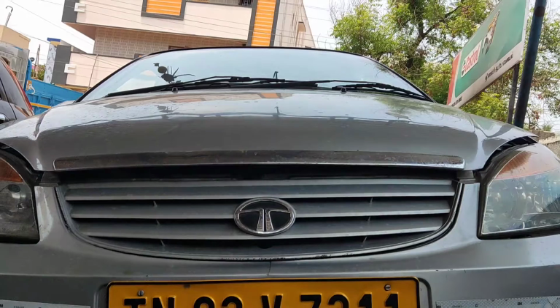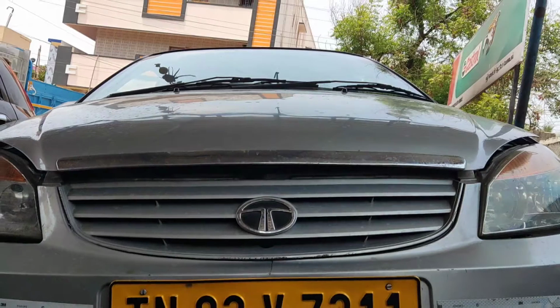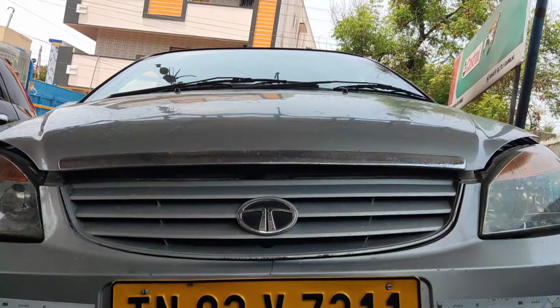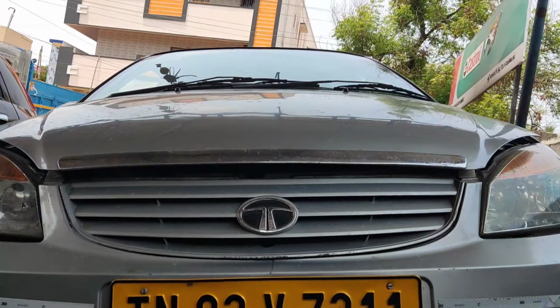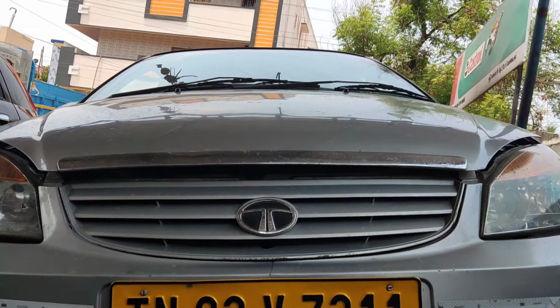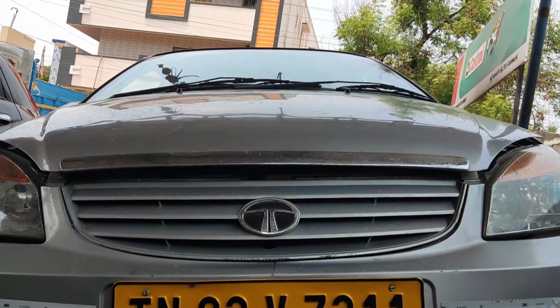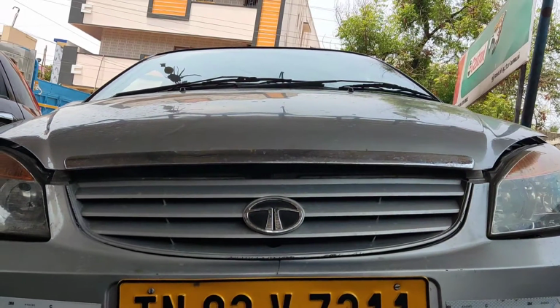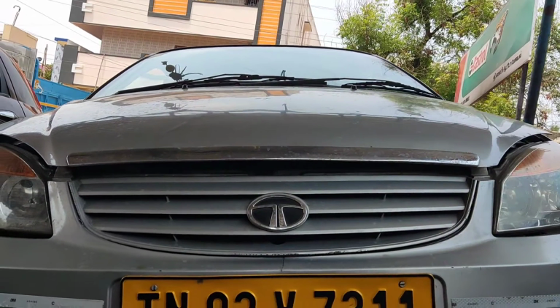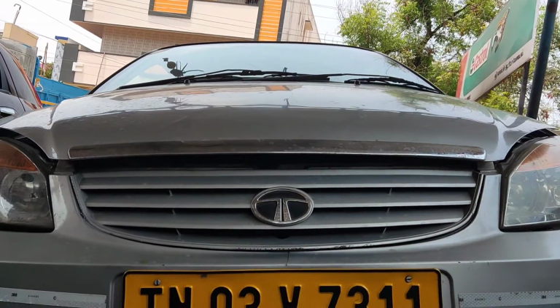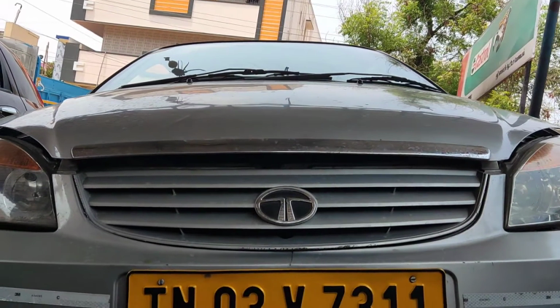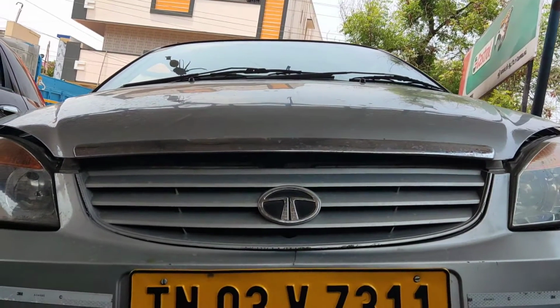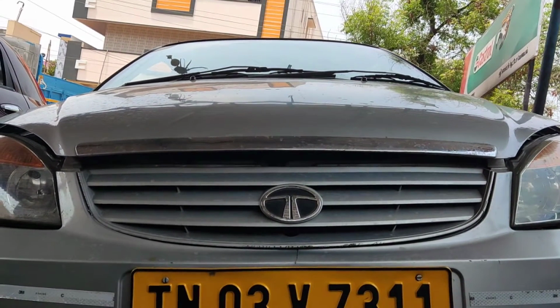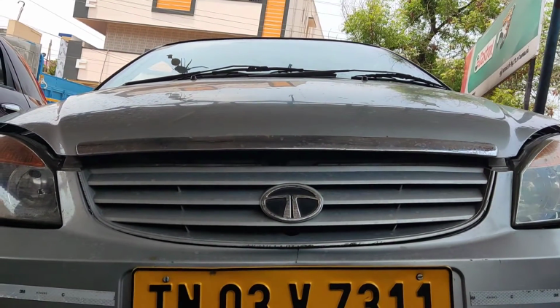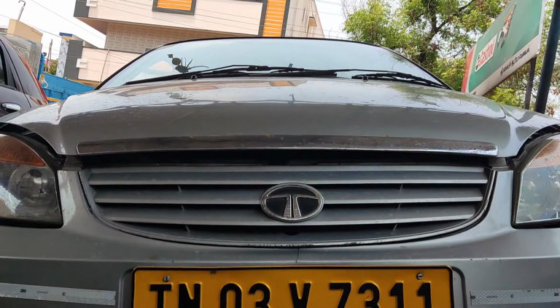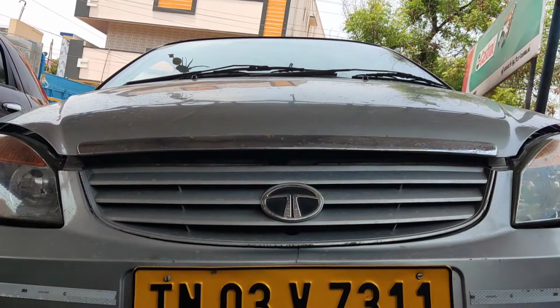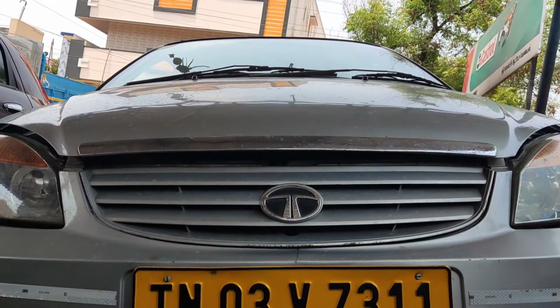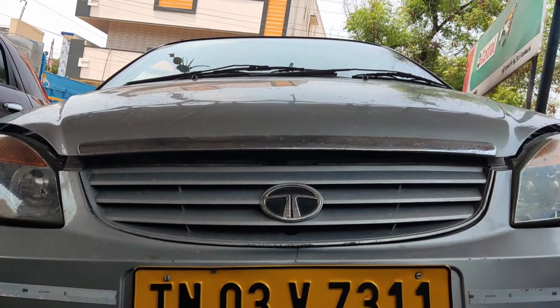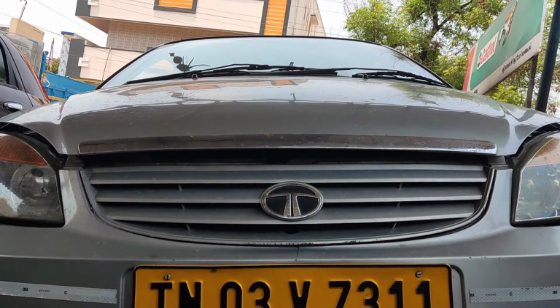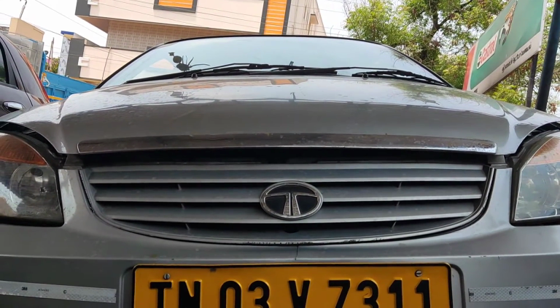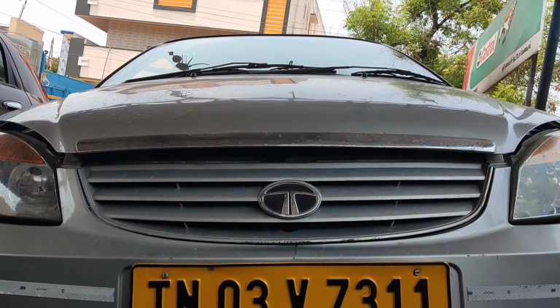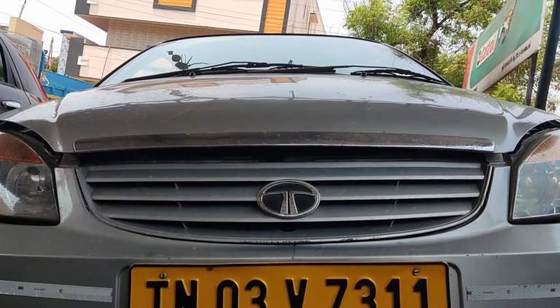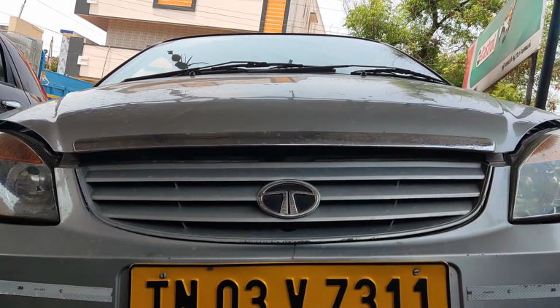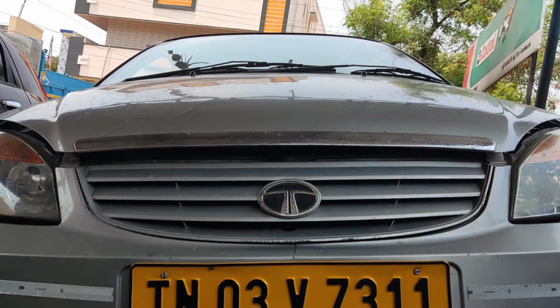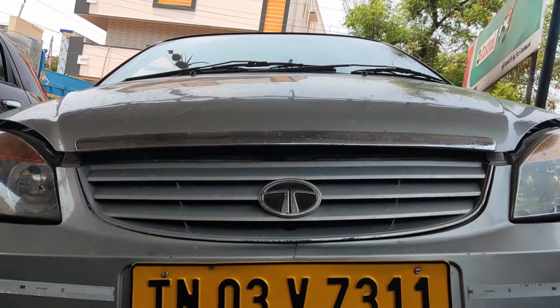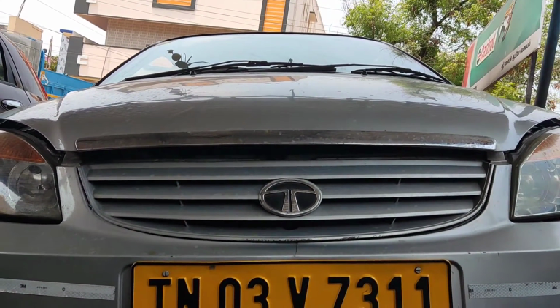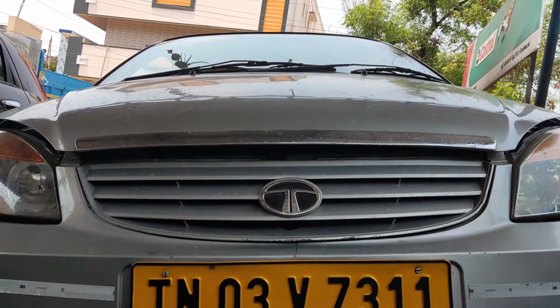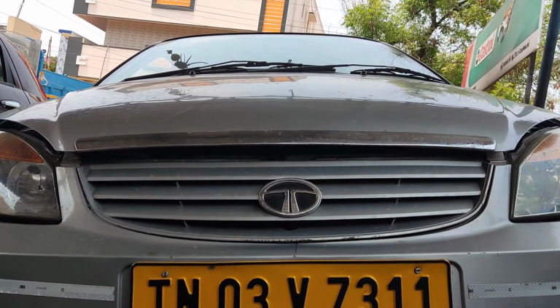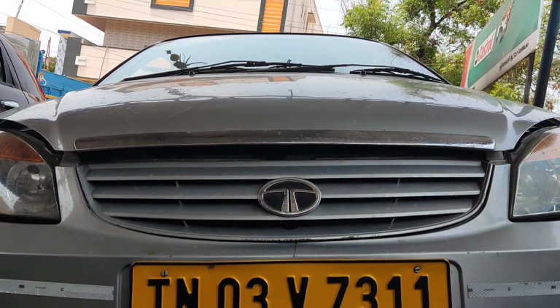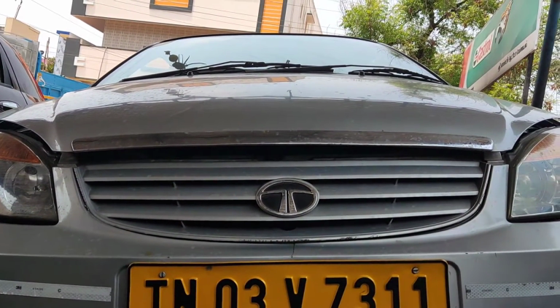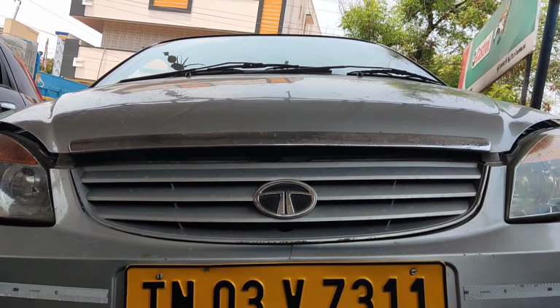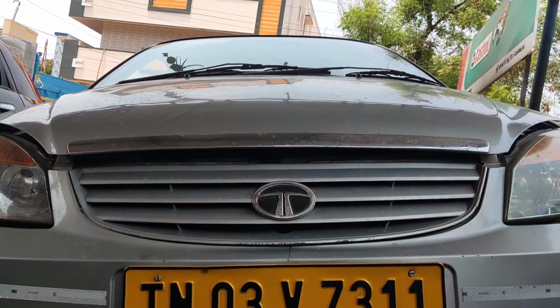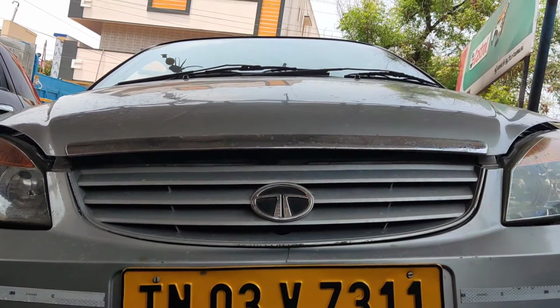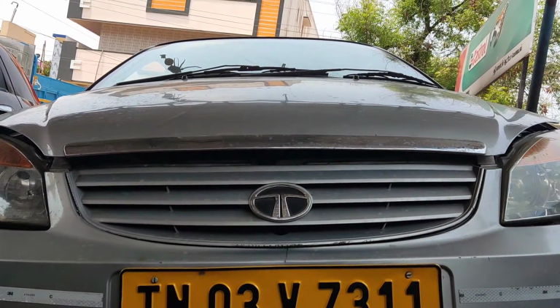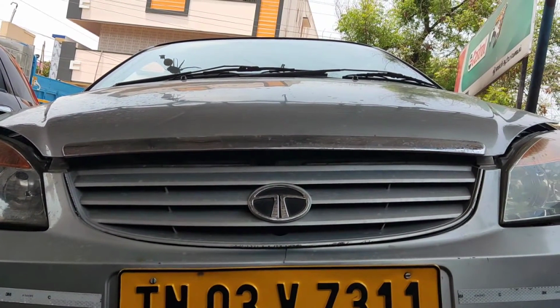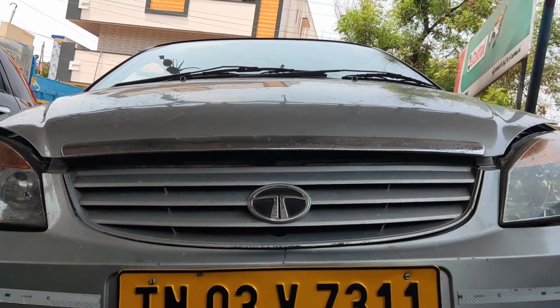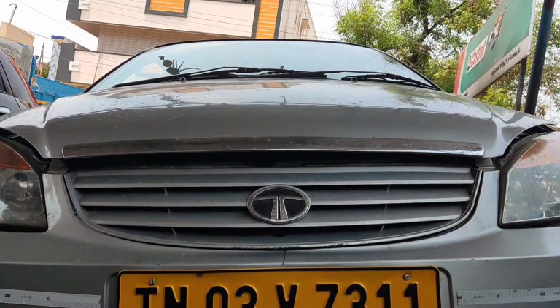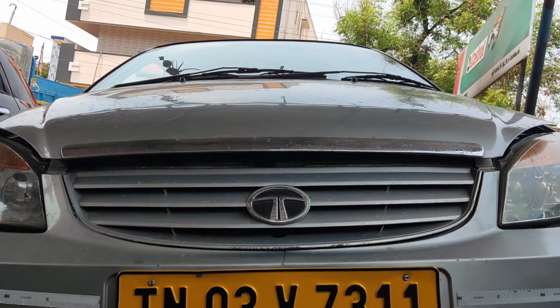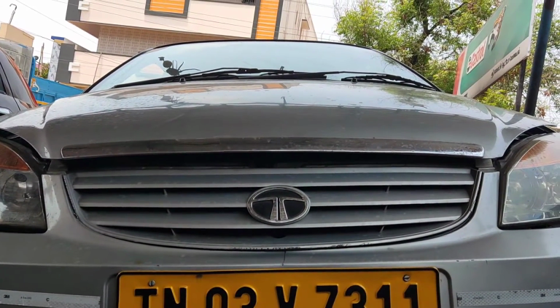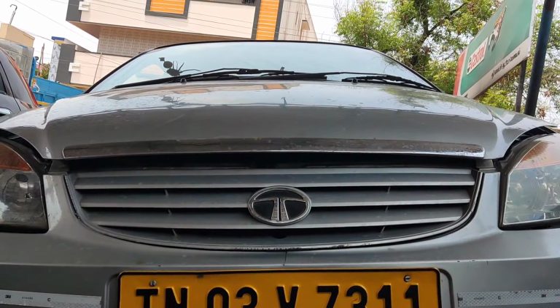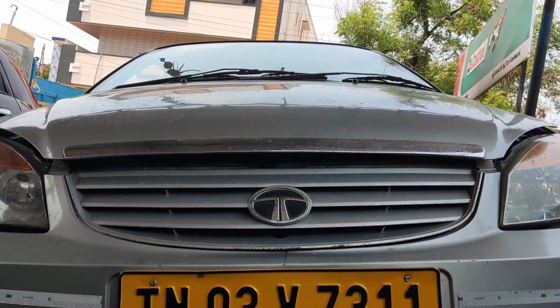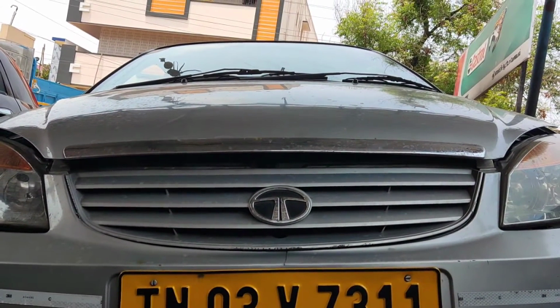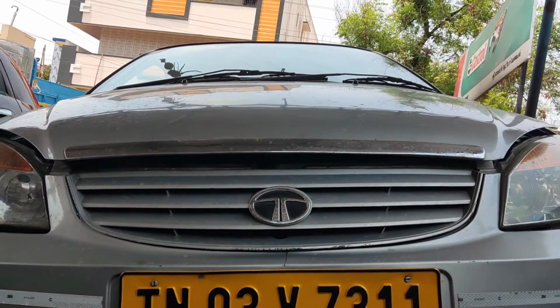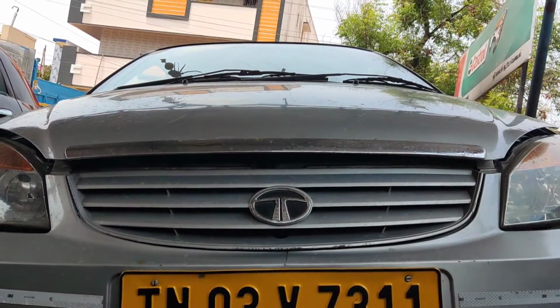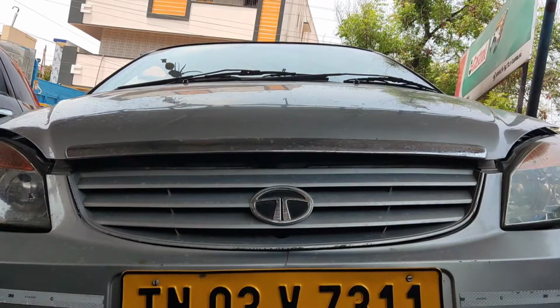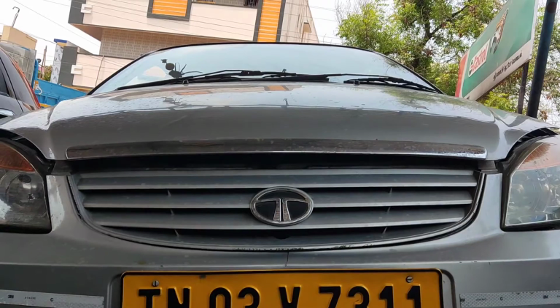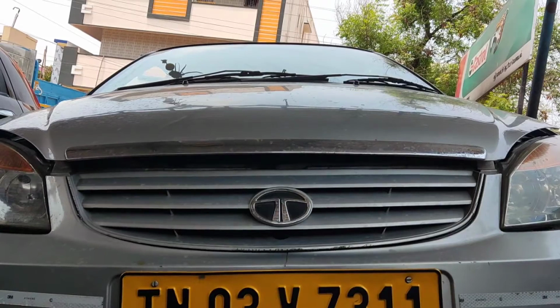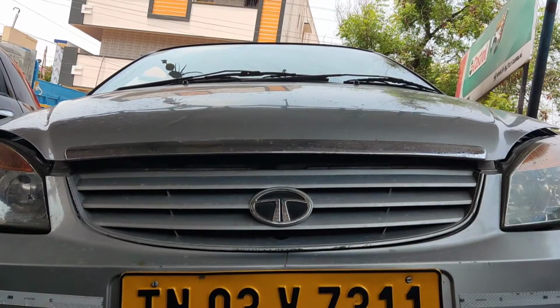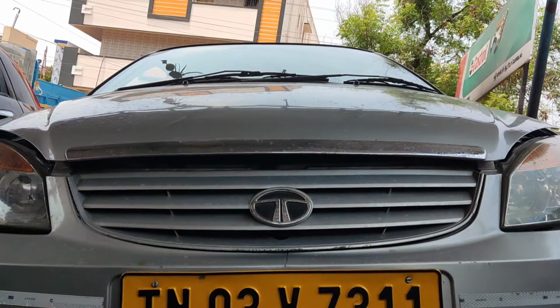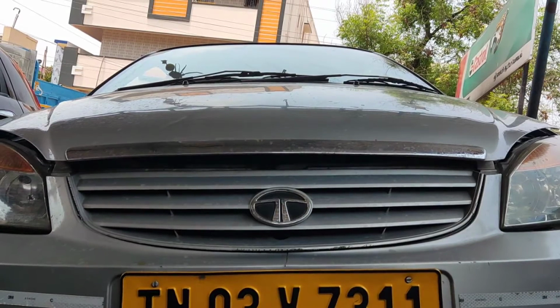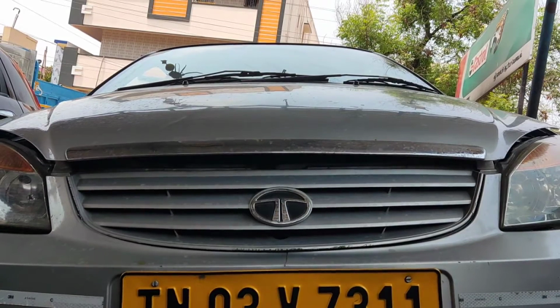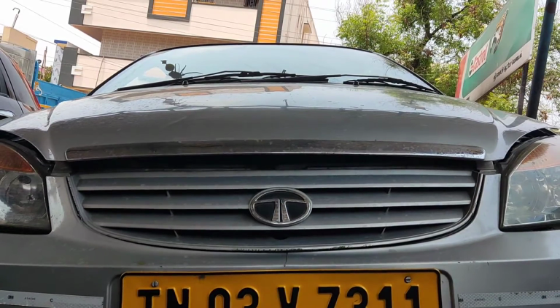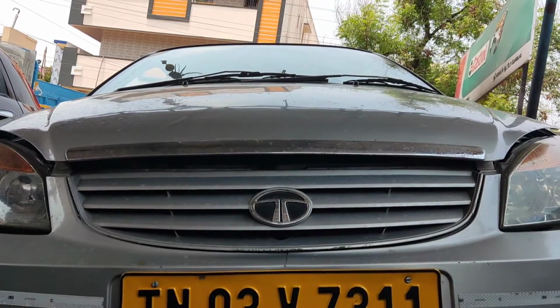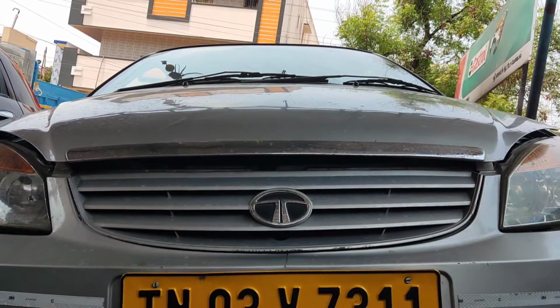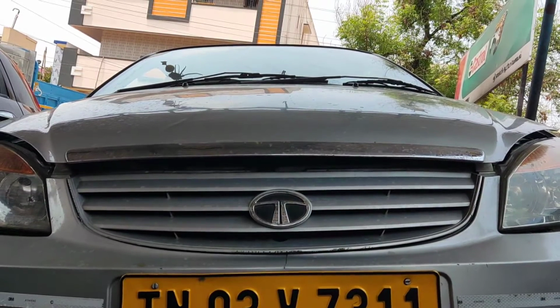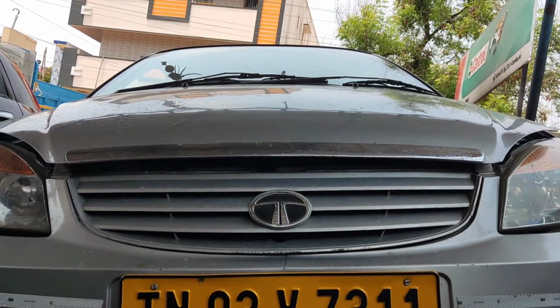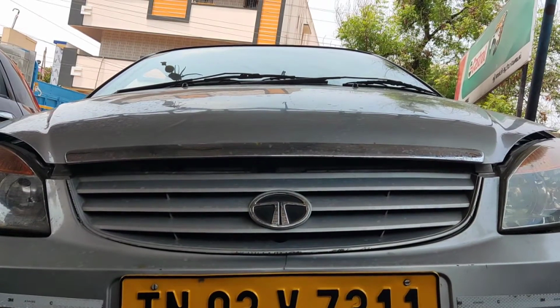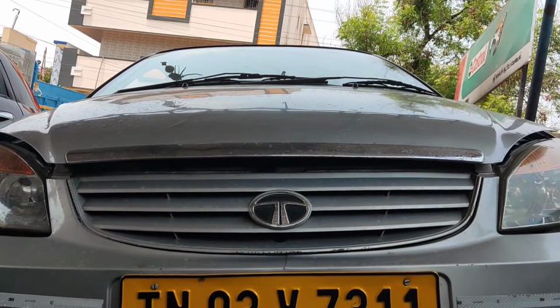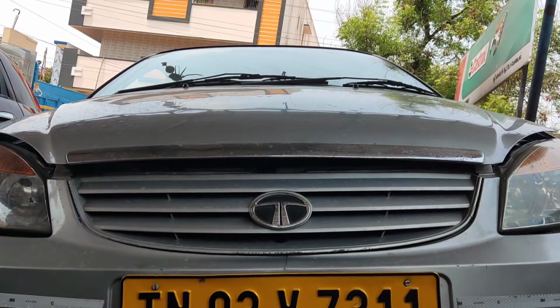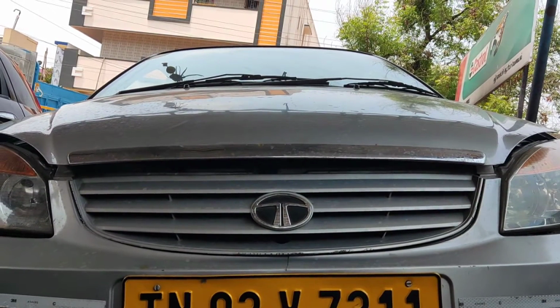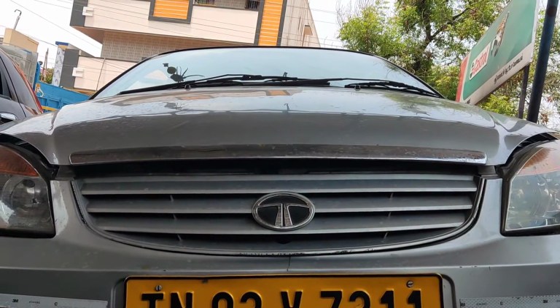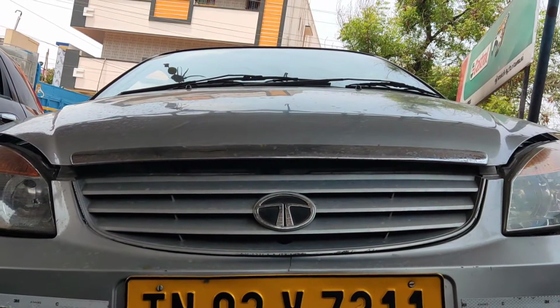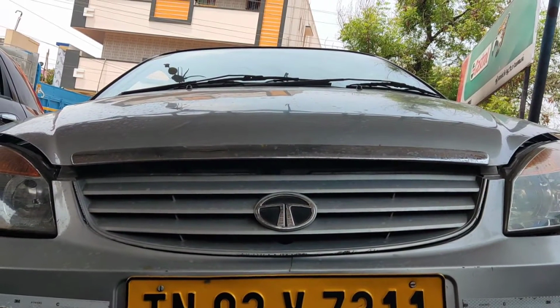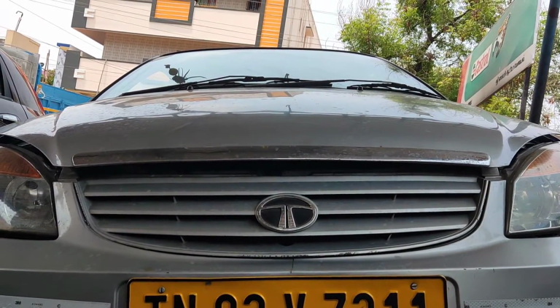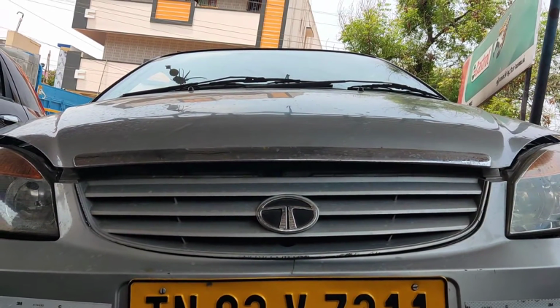God is great. Friends, this is a Tata Indica, 2016 model. In this model, we will change the radiator fan assembly. You will see it in this video, friends.